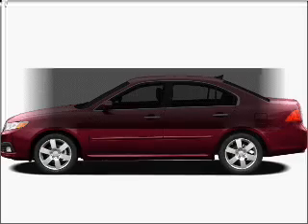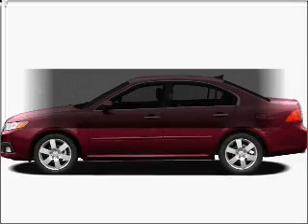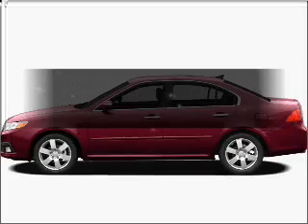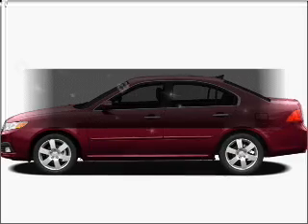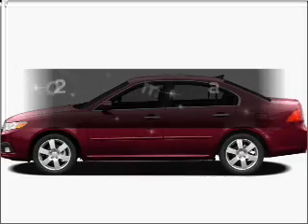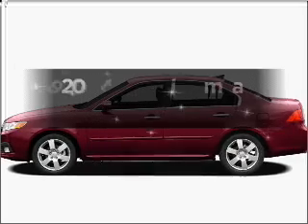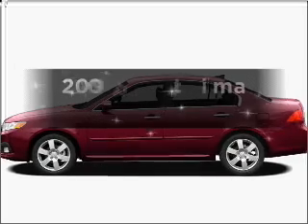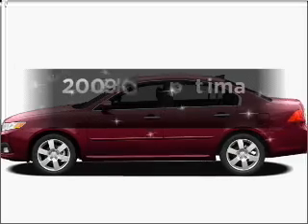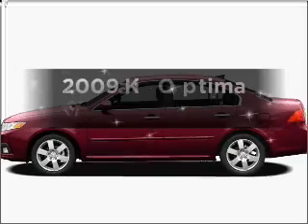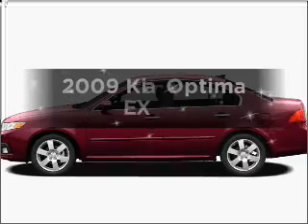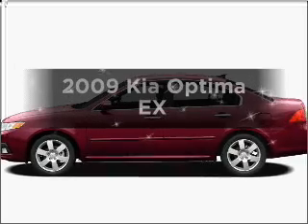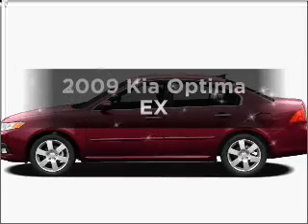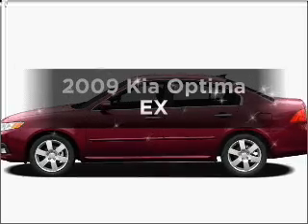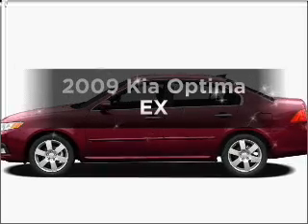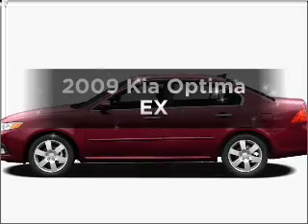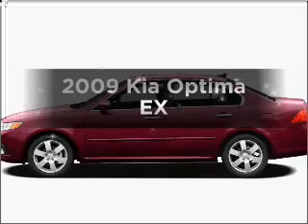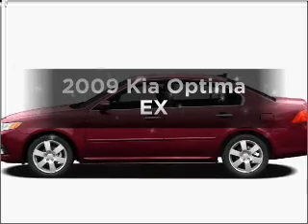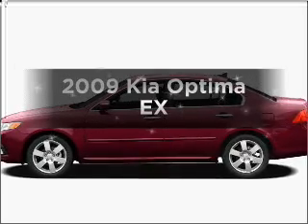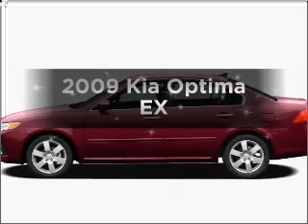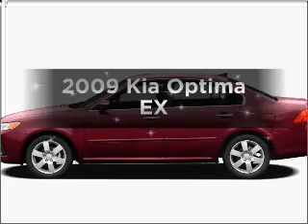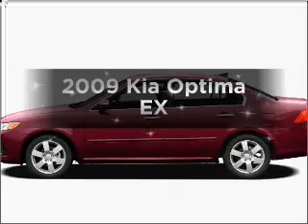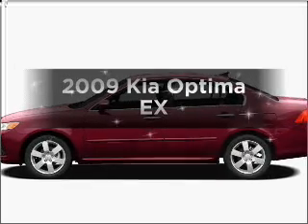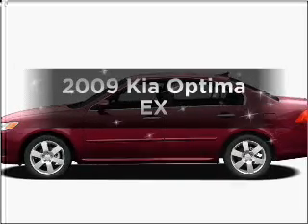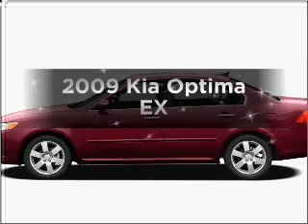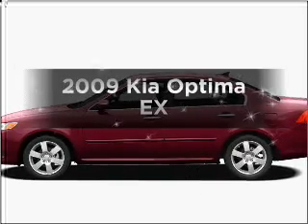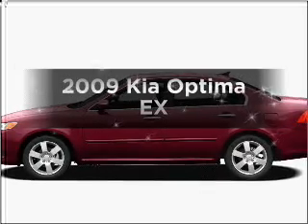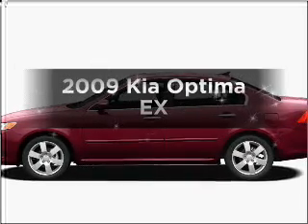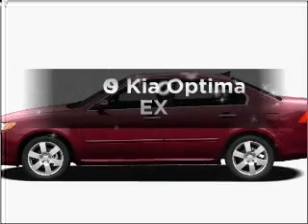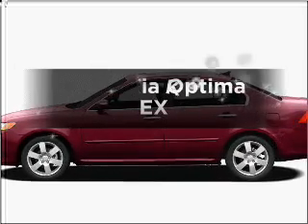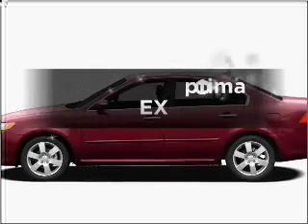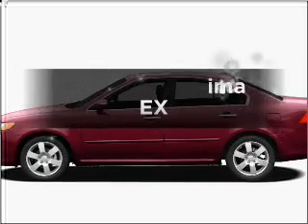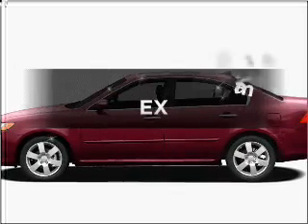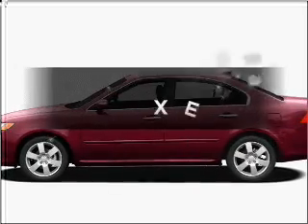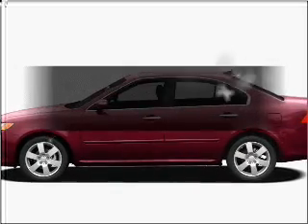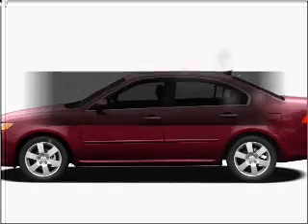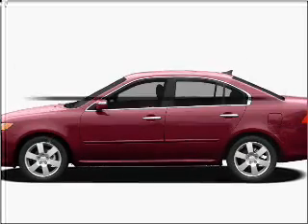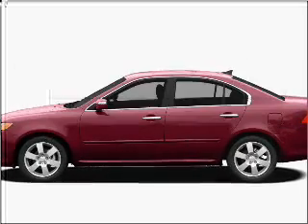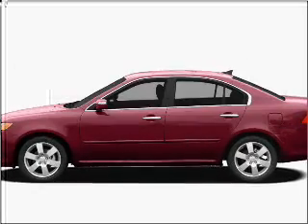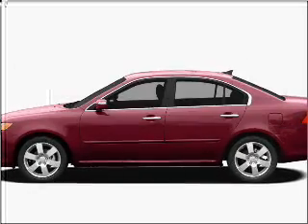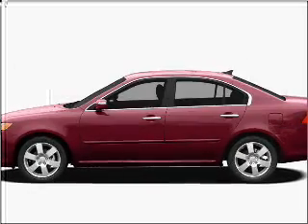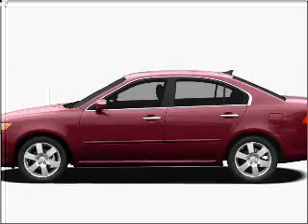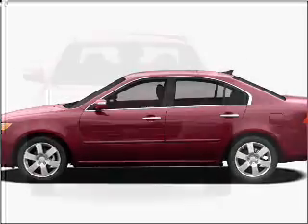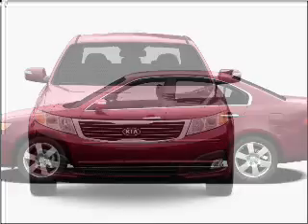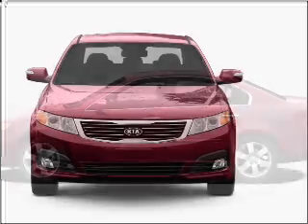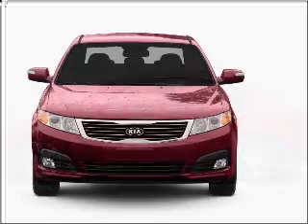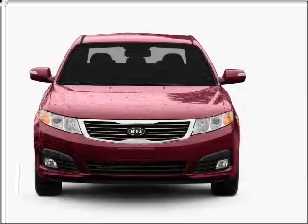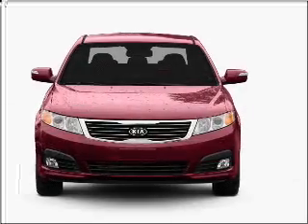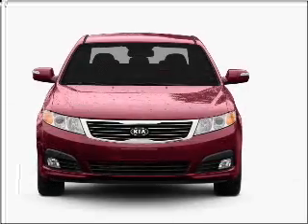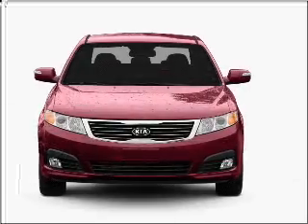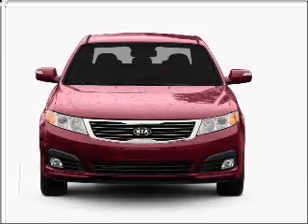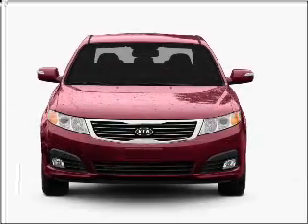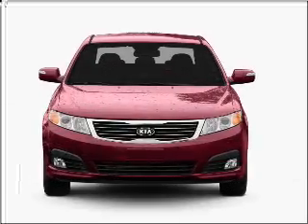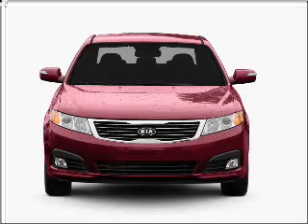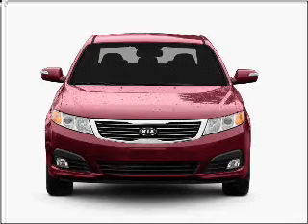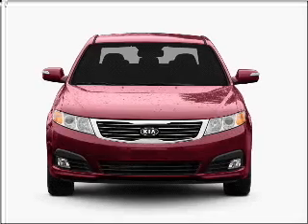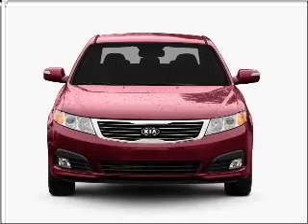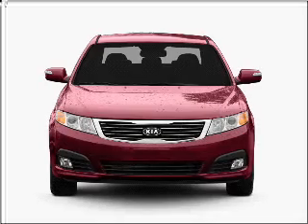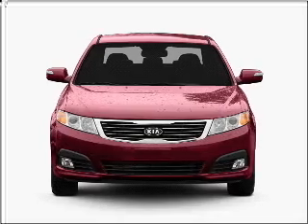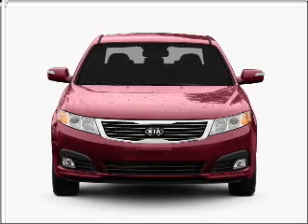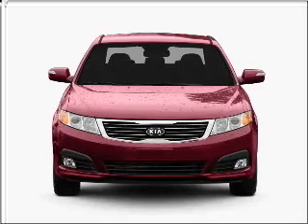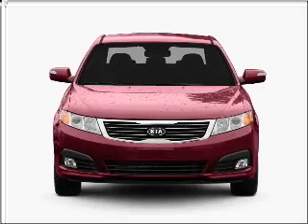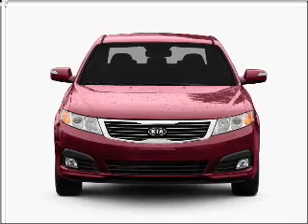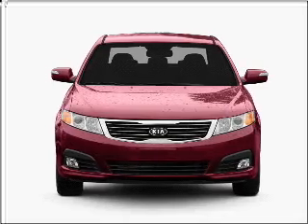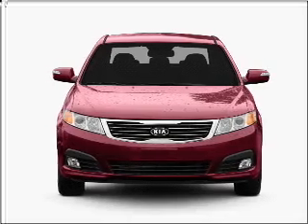Introducing the 2009 Kia Optima. Everything you need under one roof with this great vehicle.